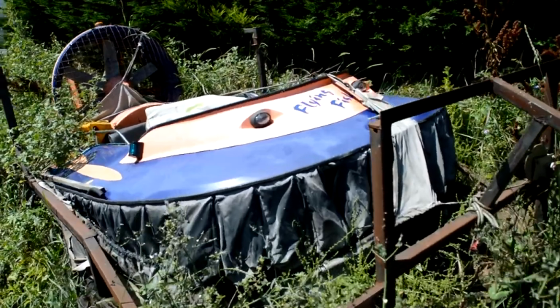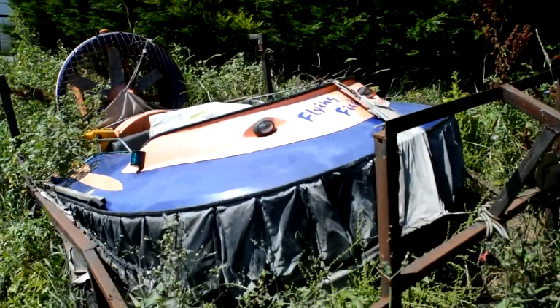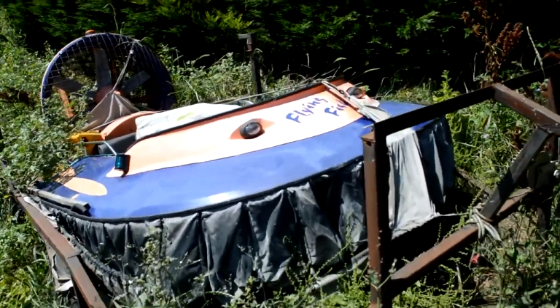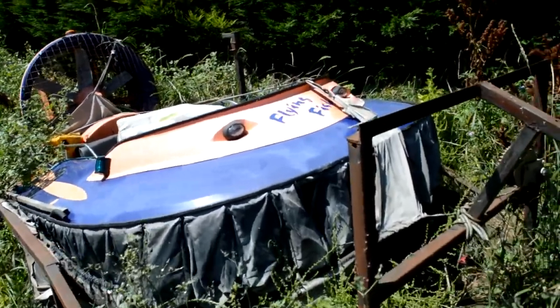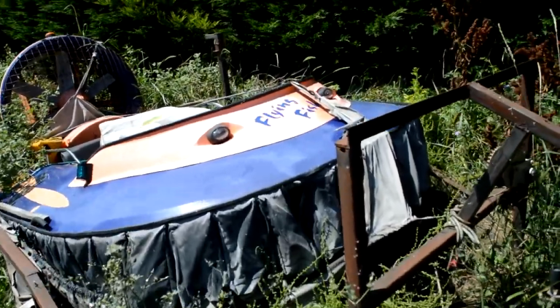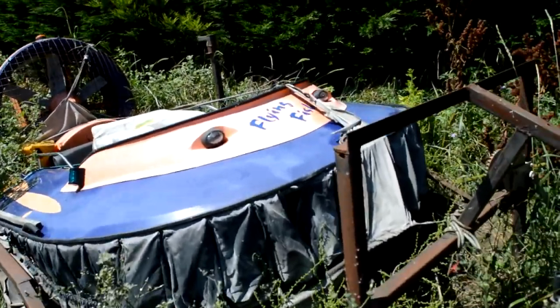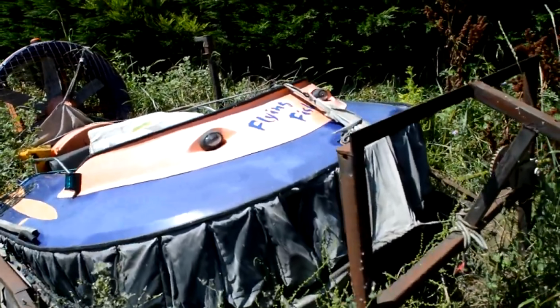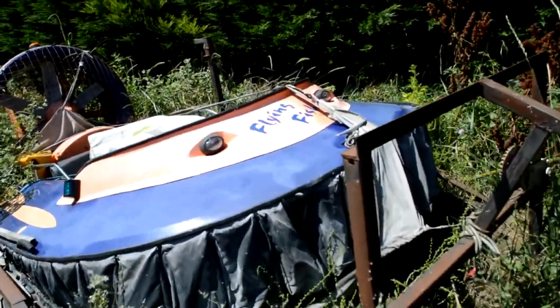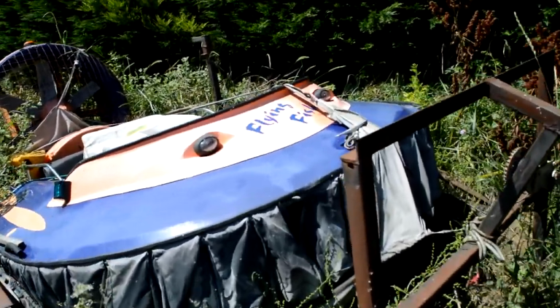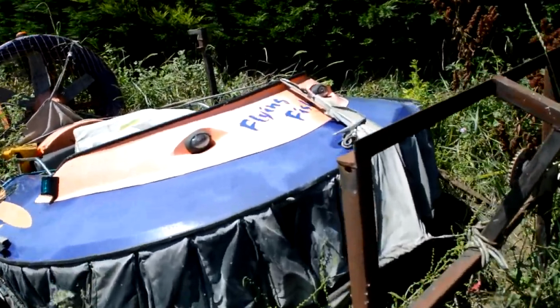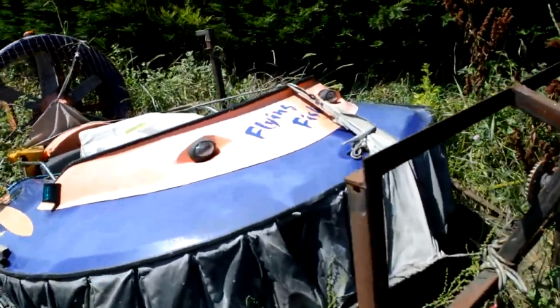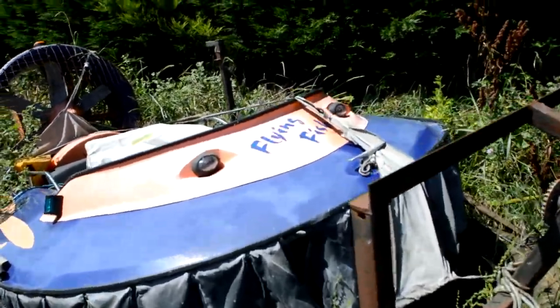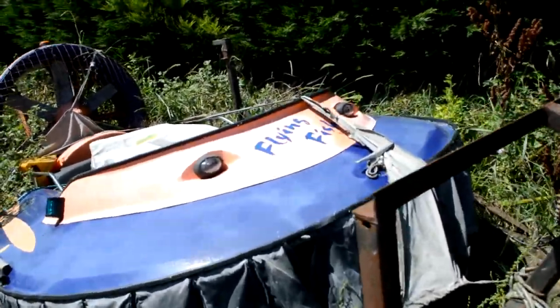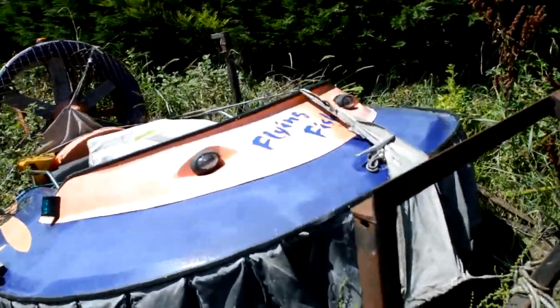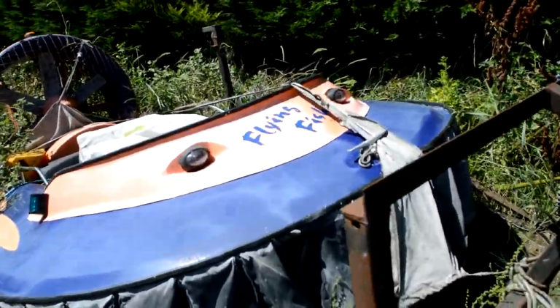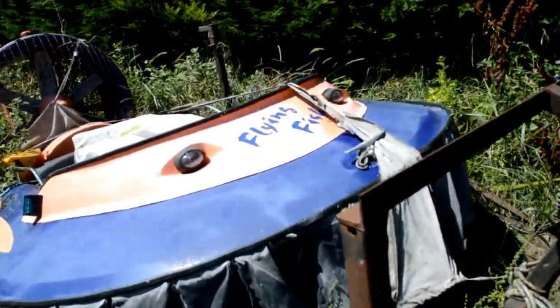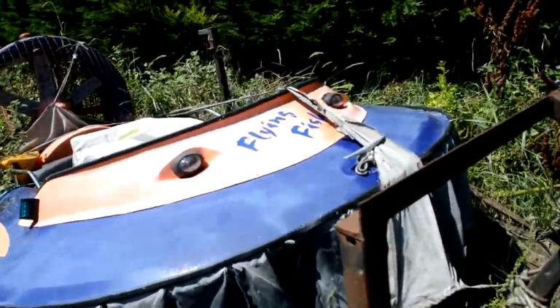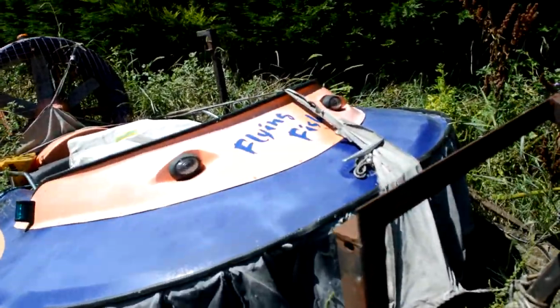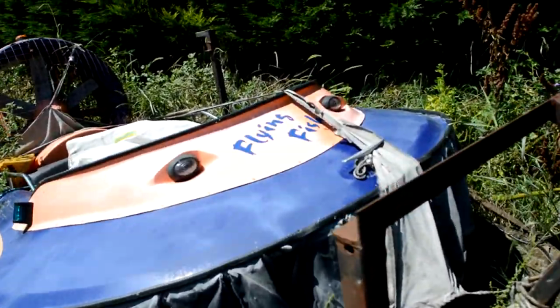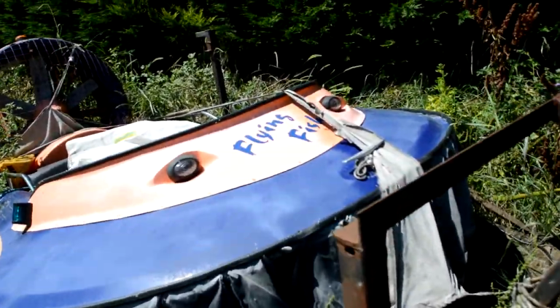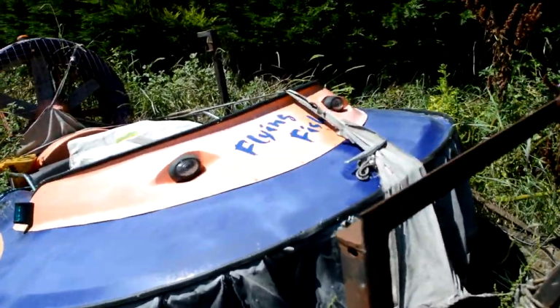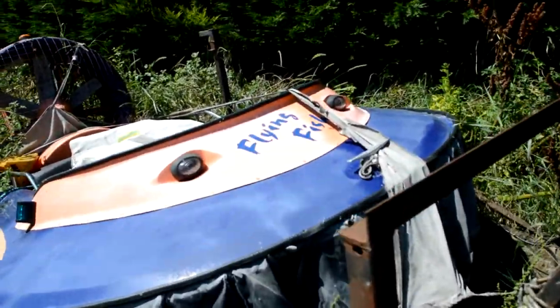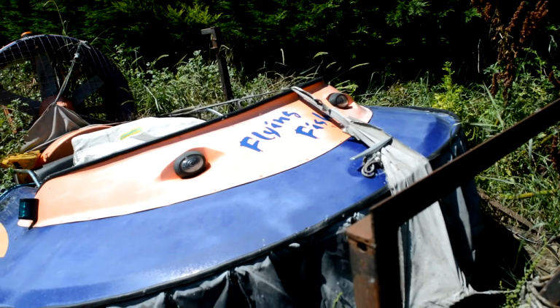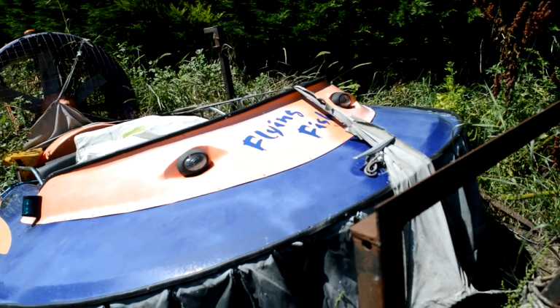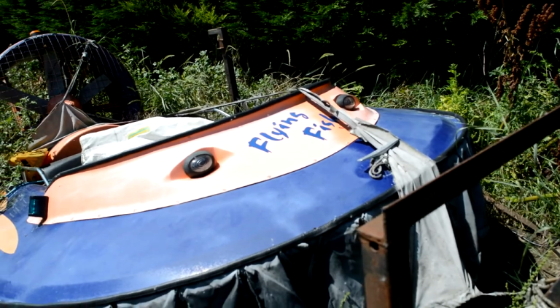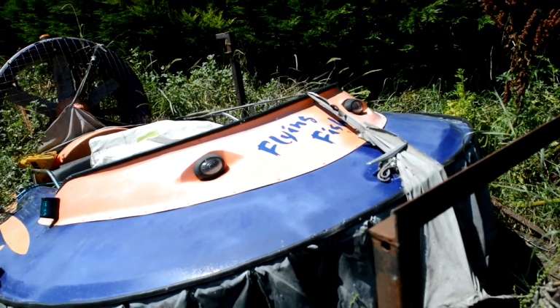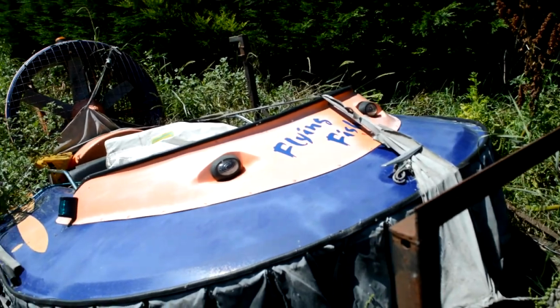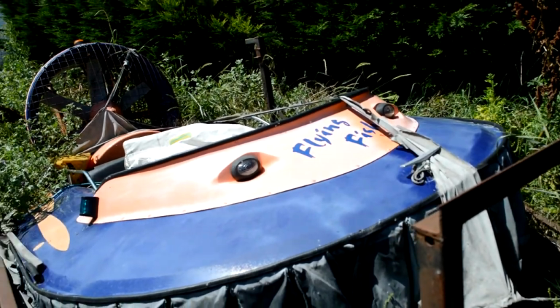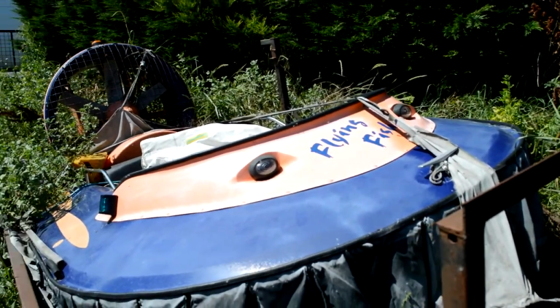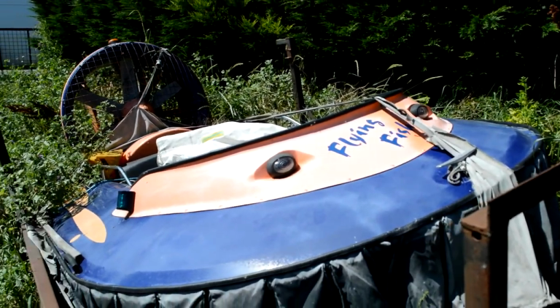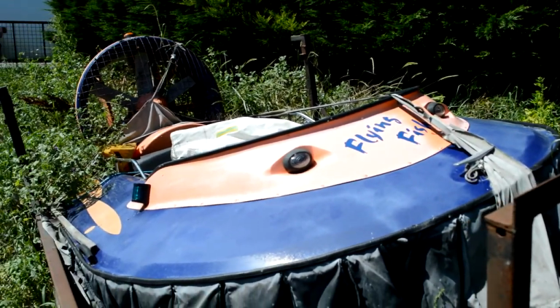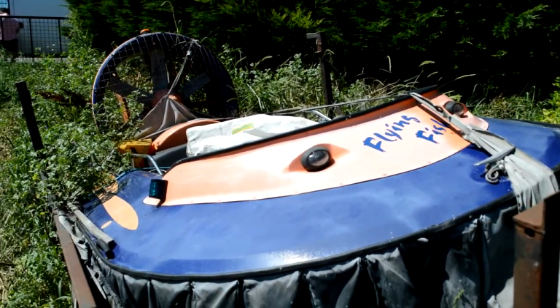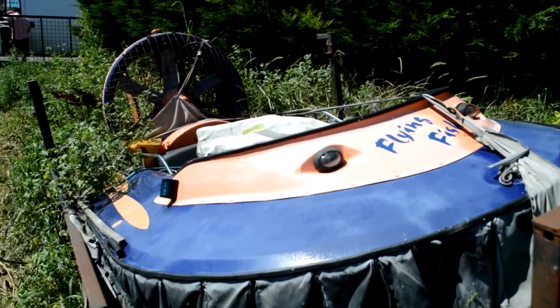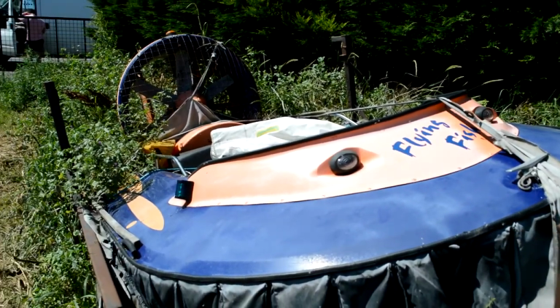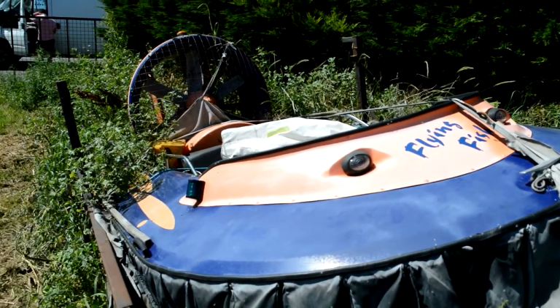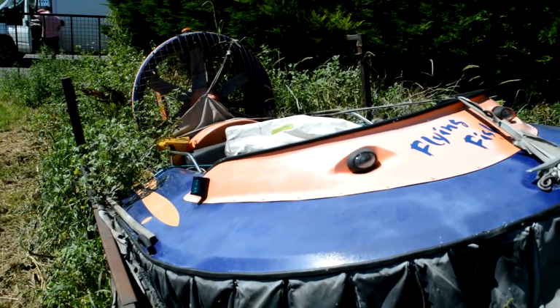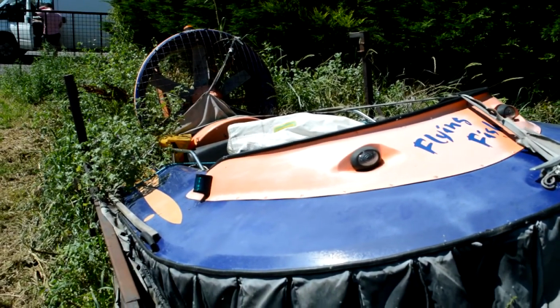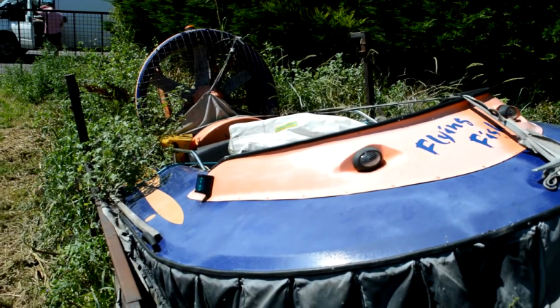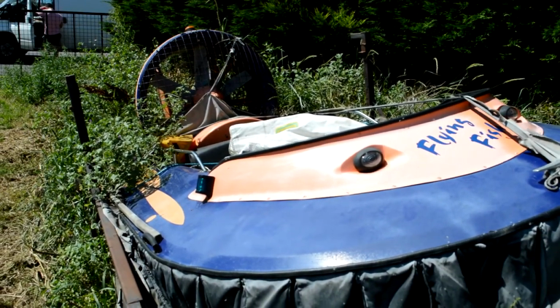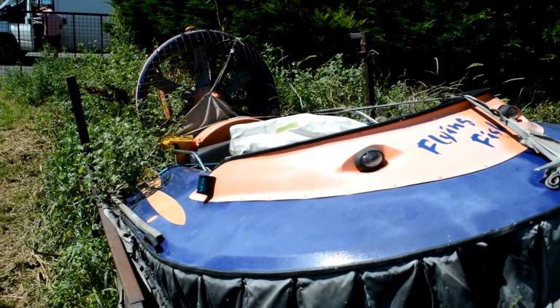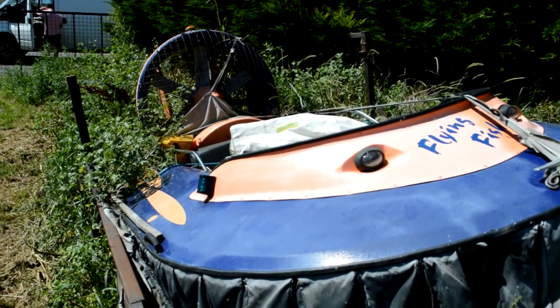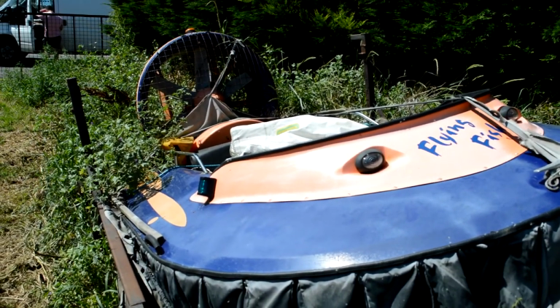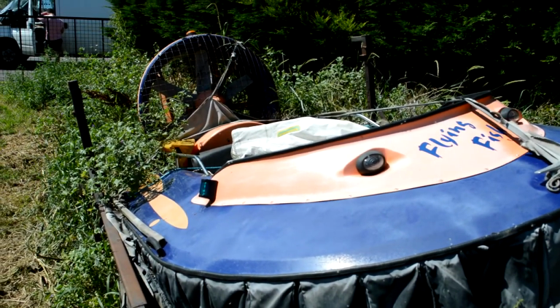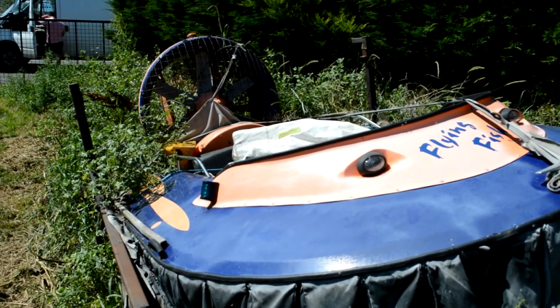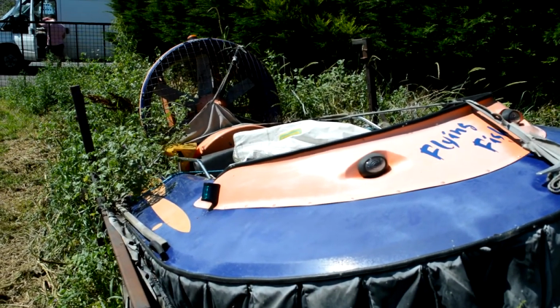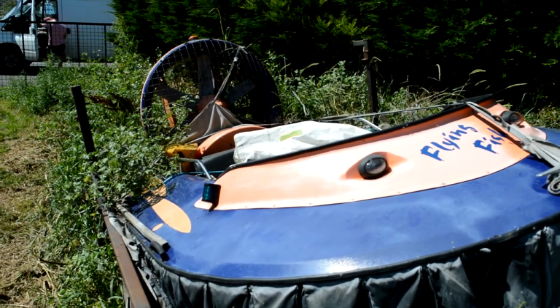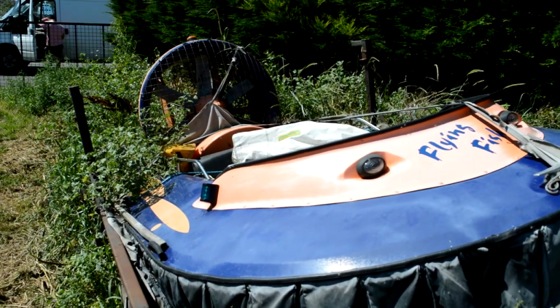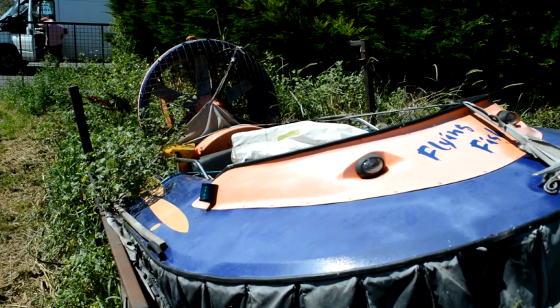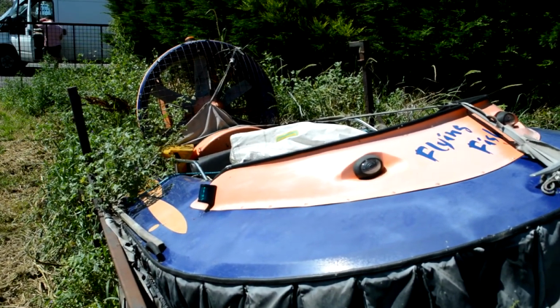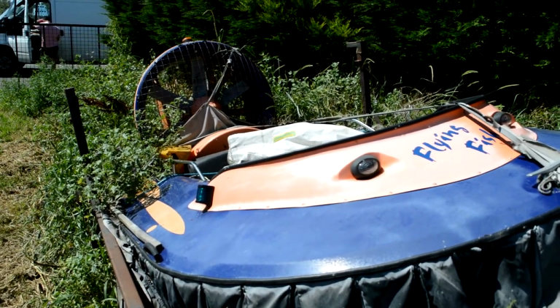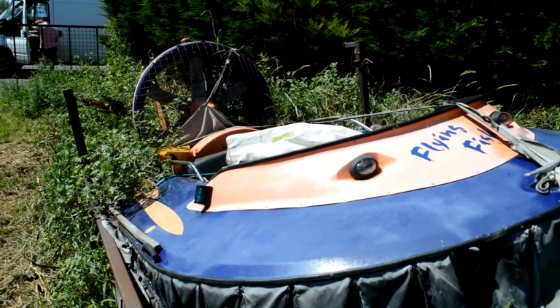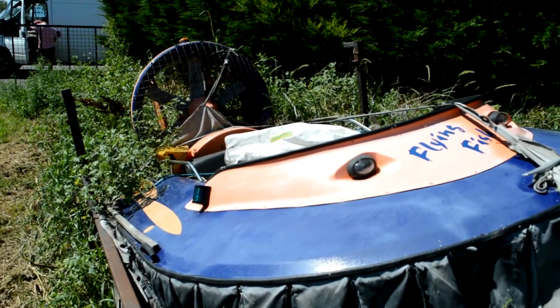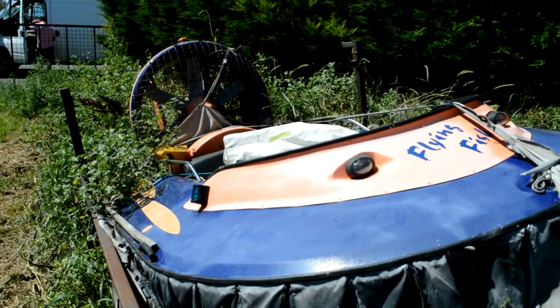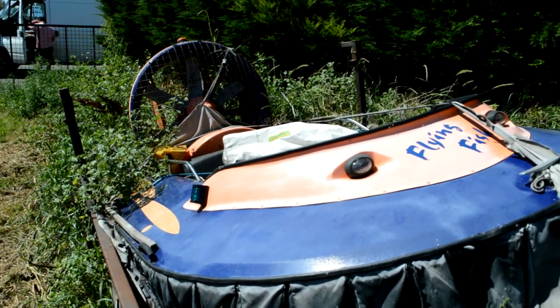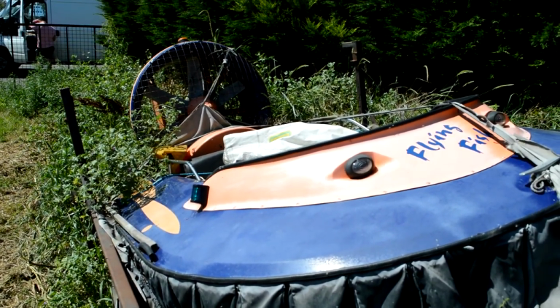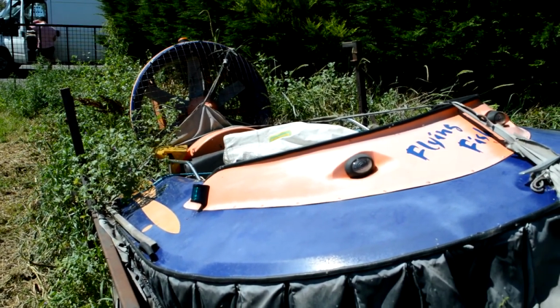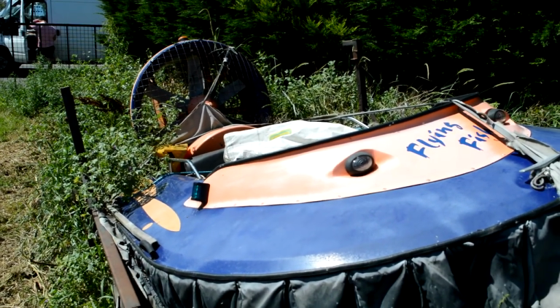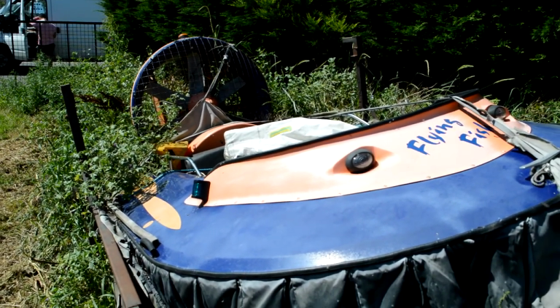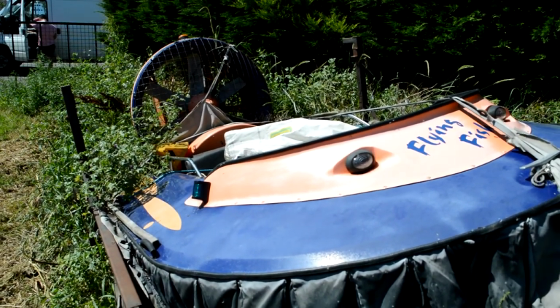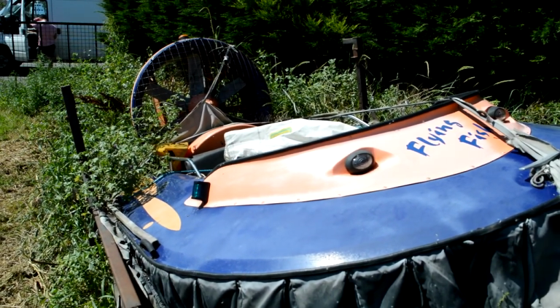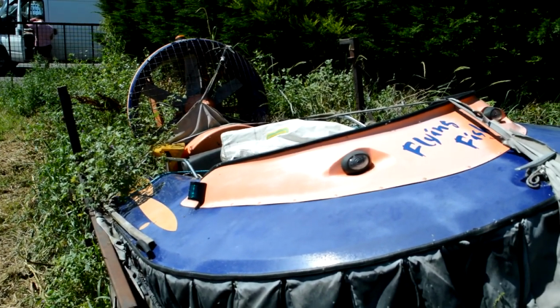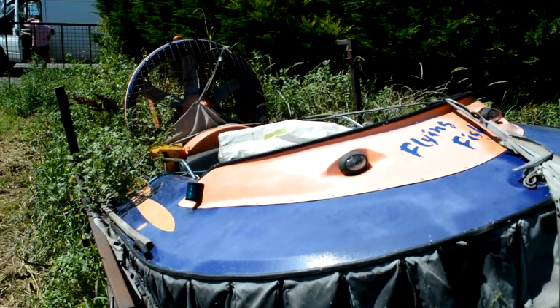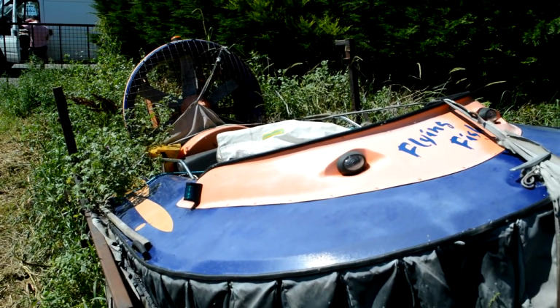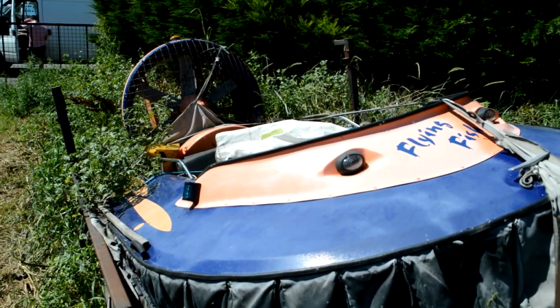Here's the Flying Fish. I don't think it's going to be flying again soon. Five days are over.